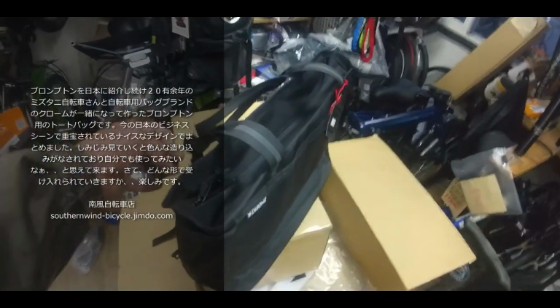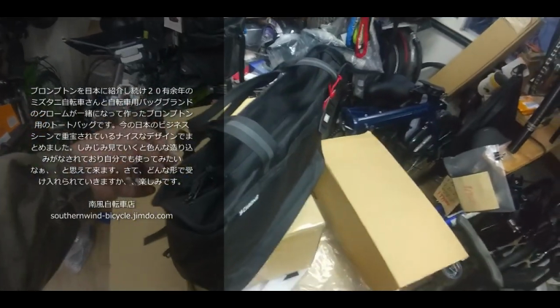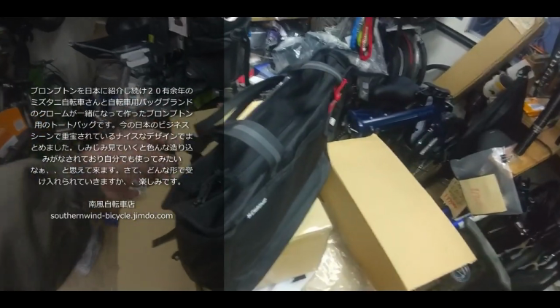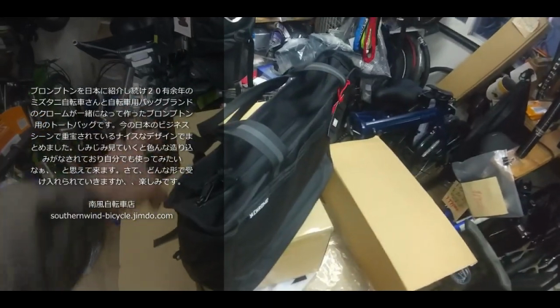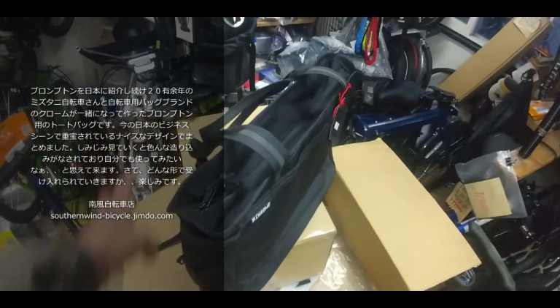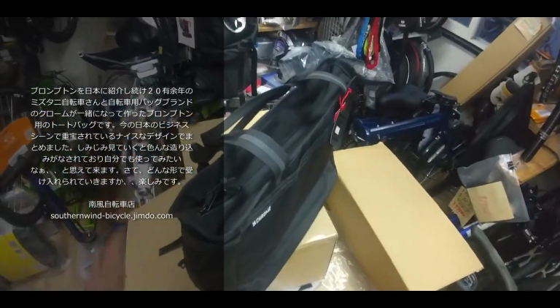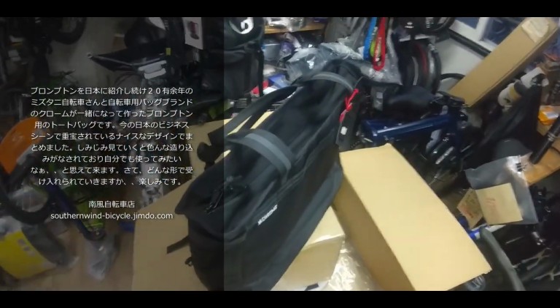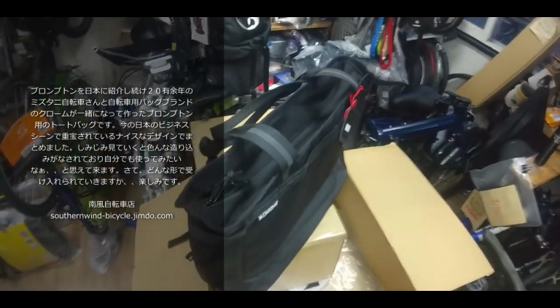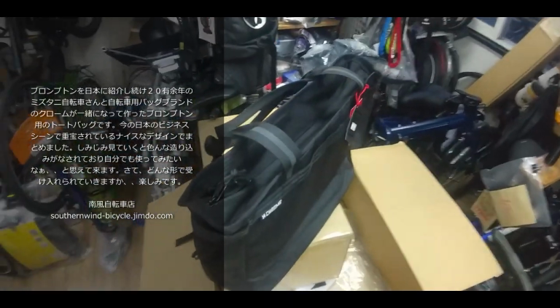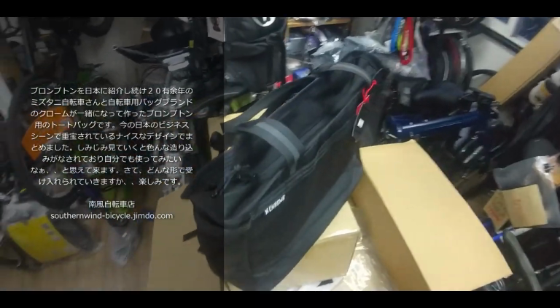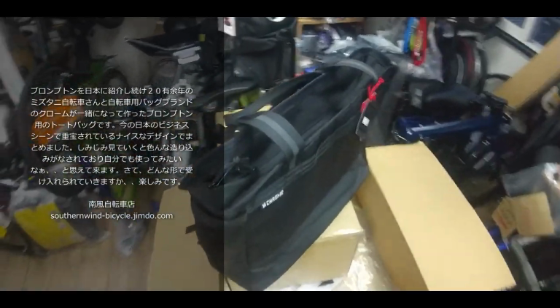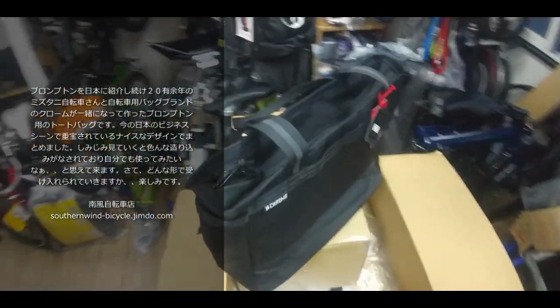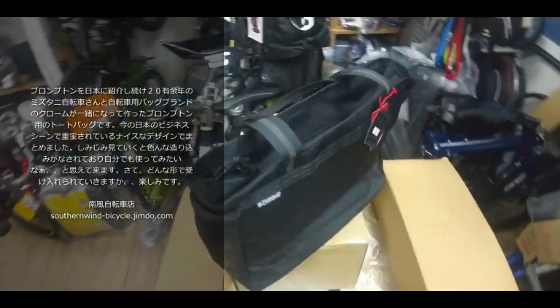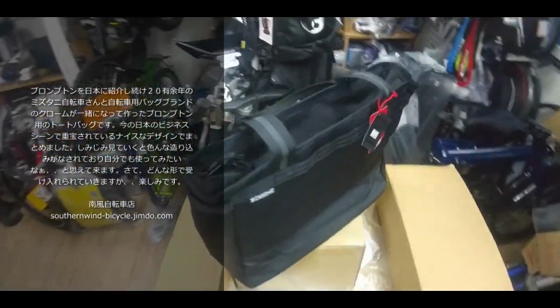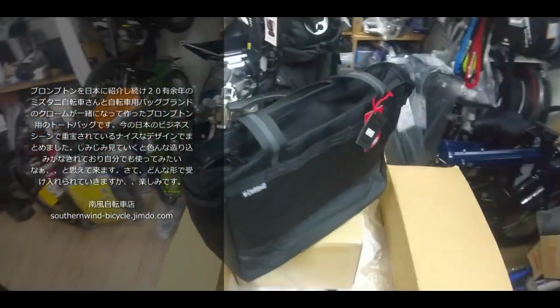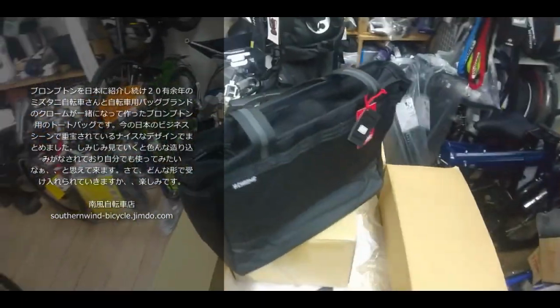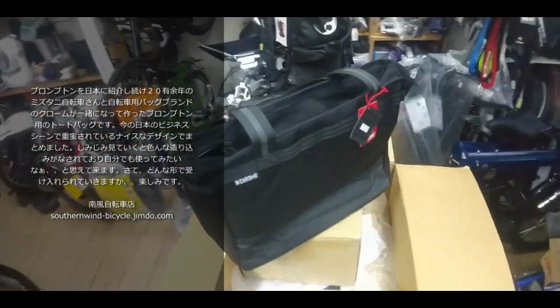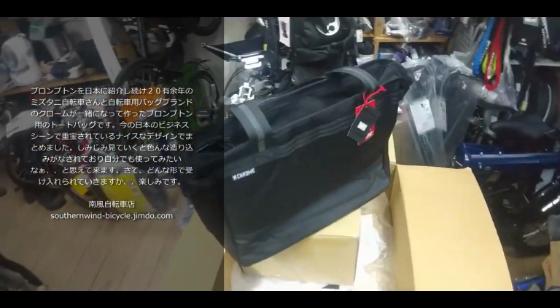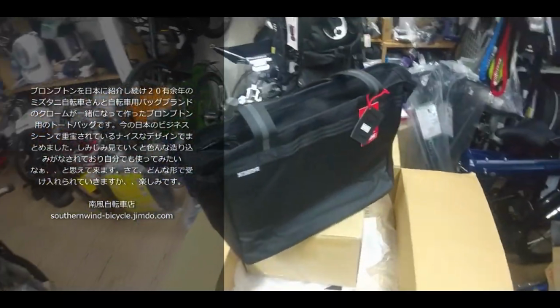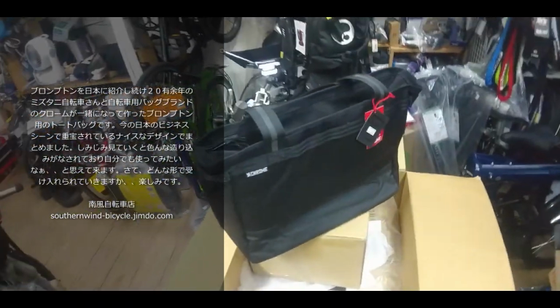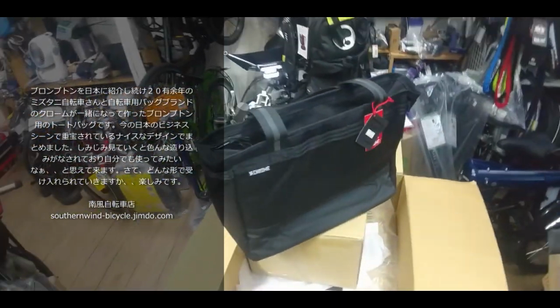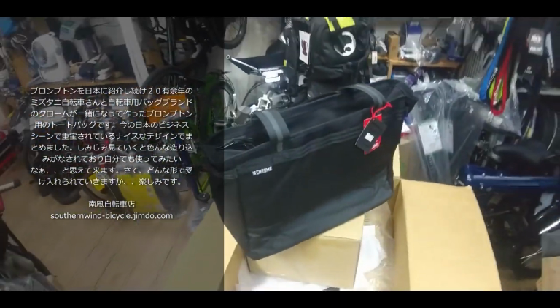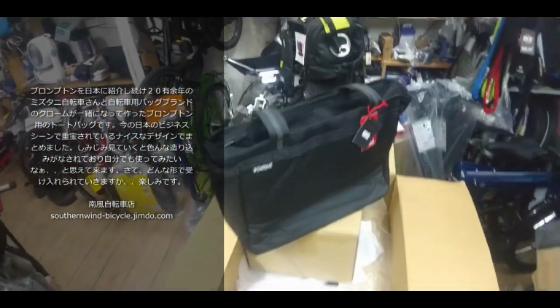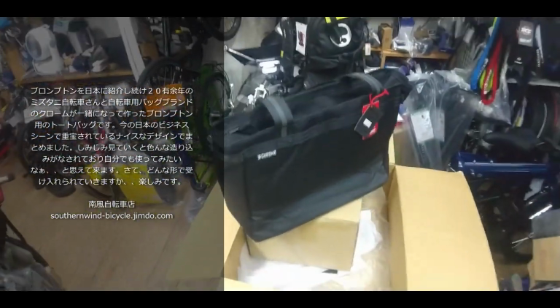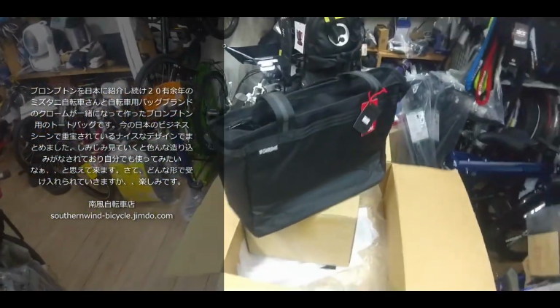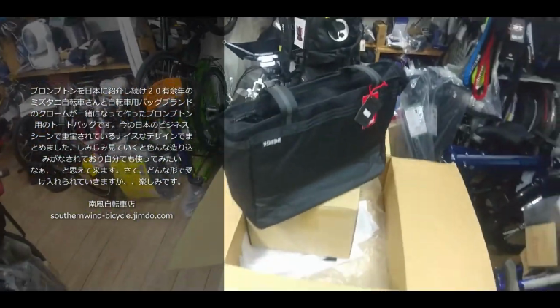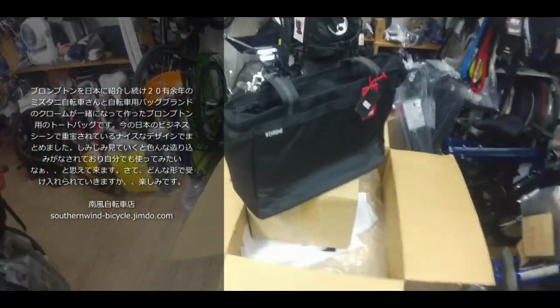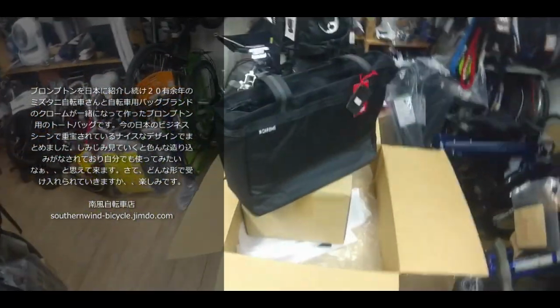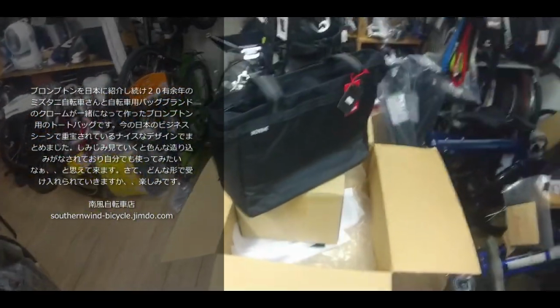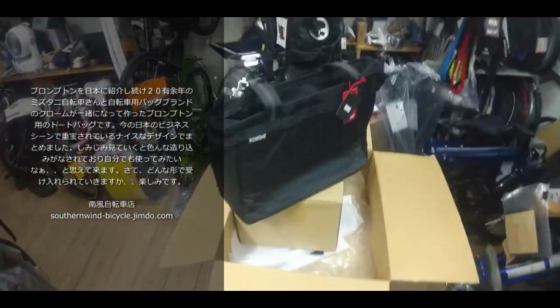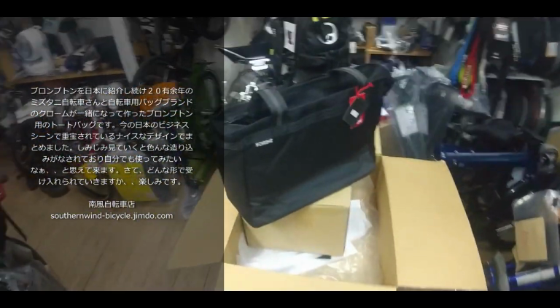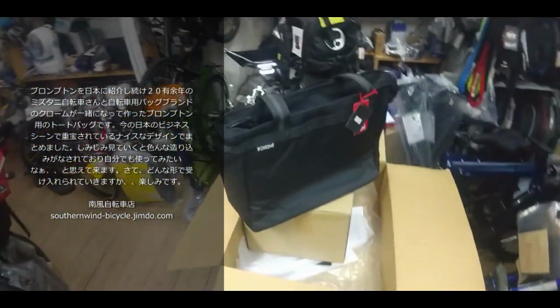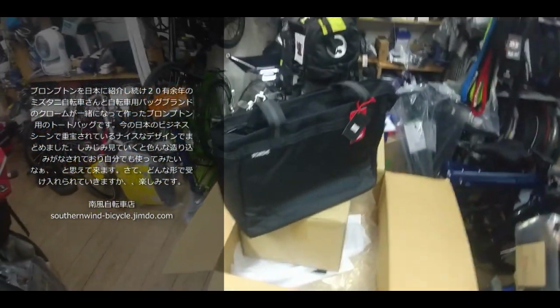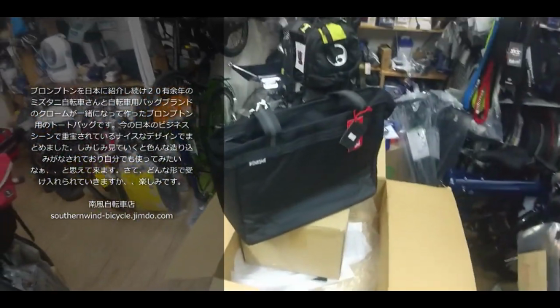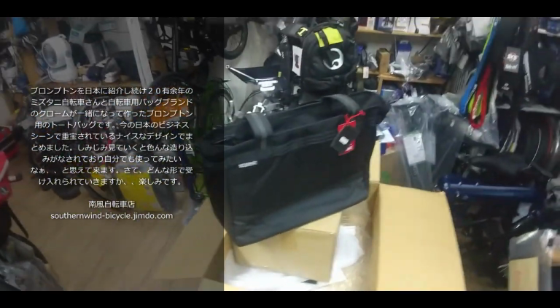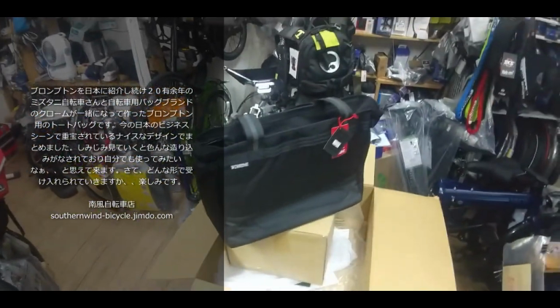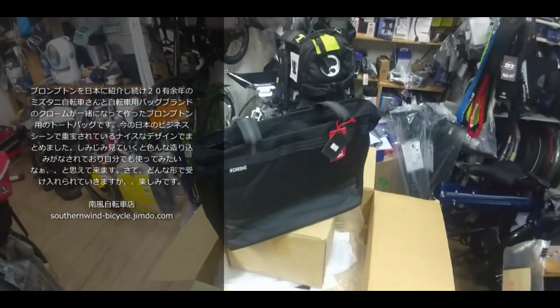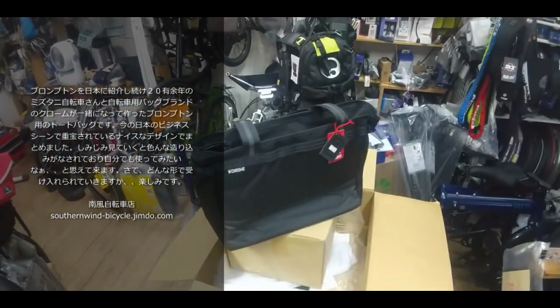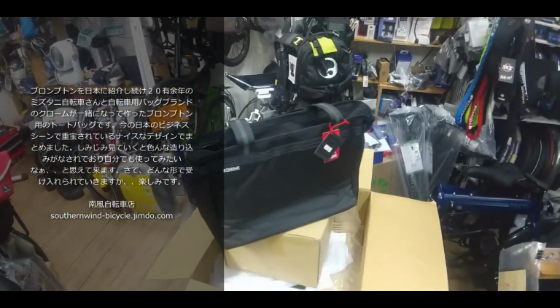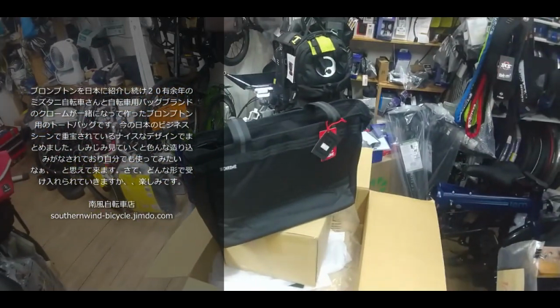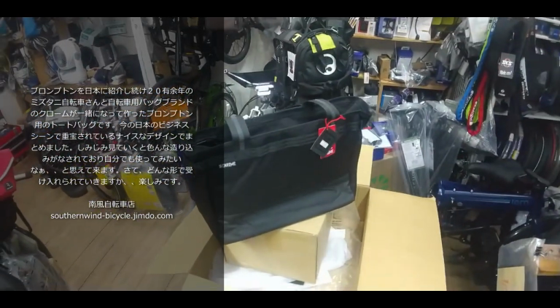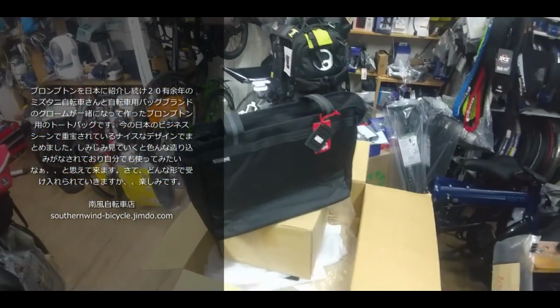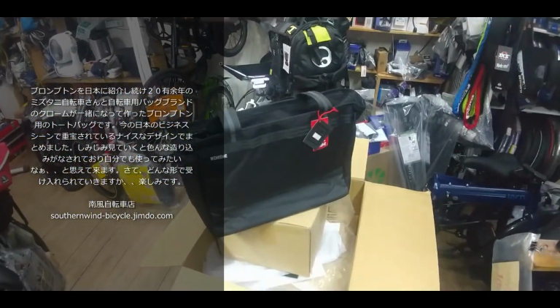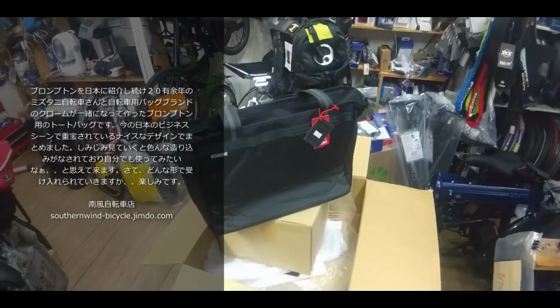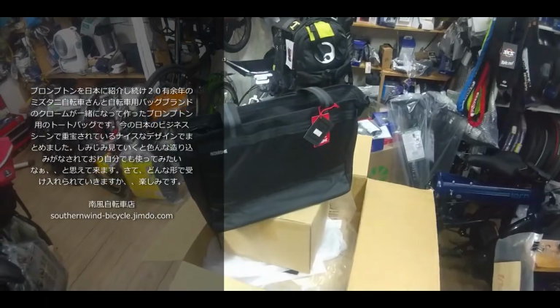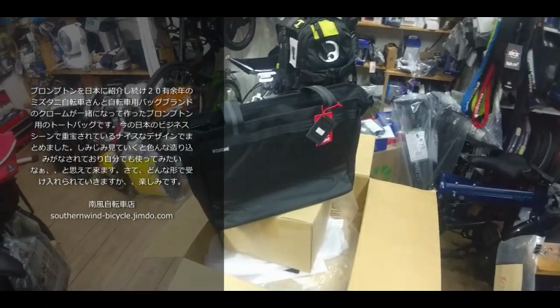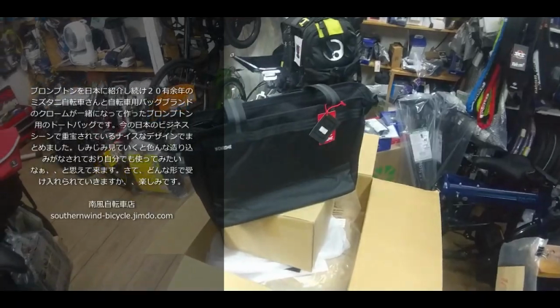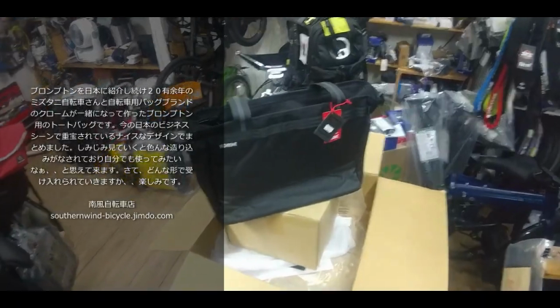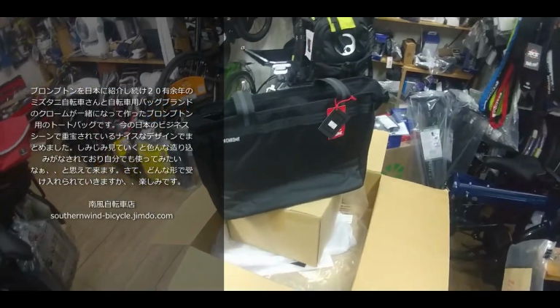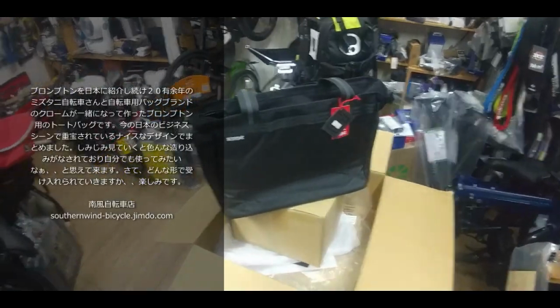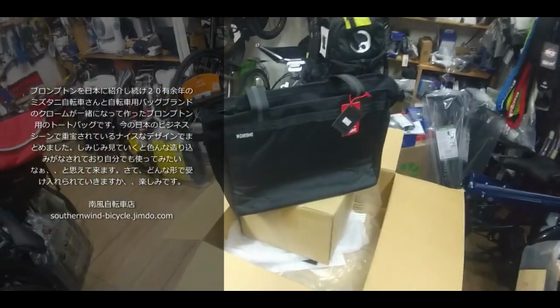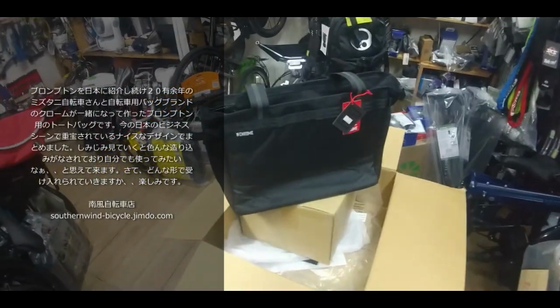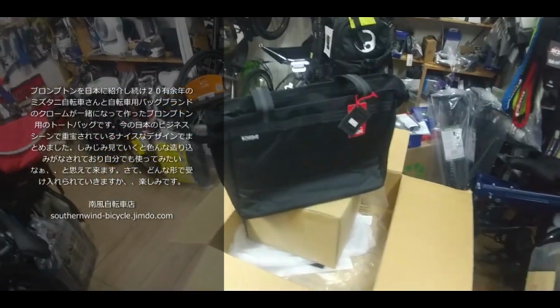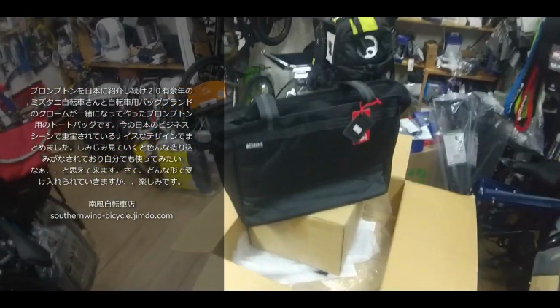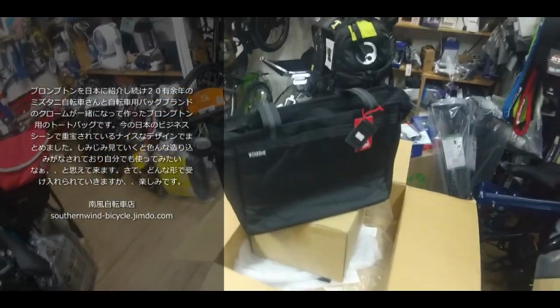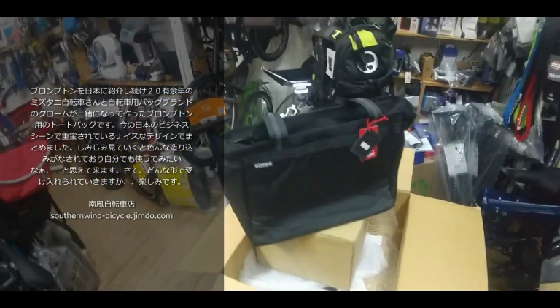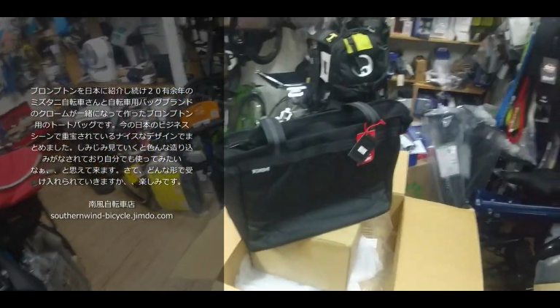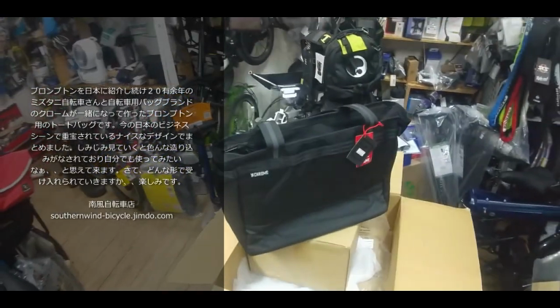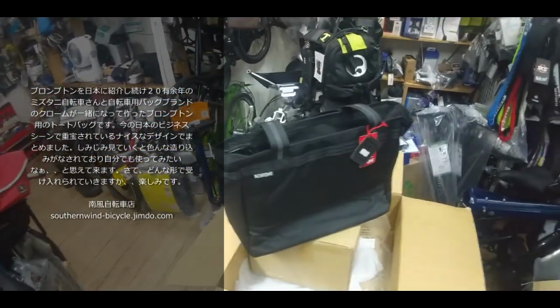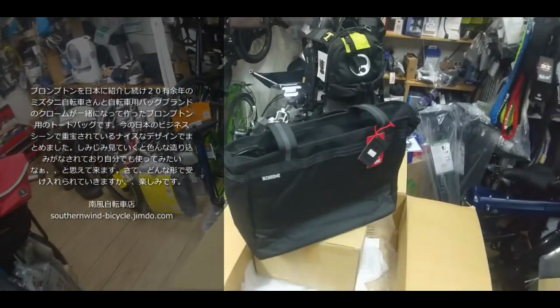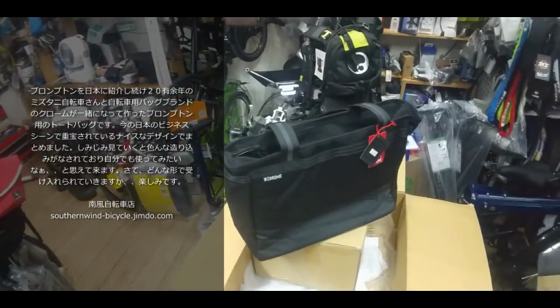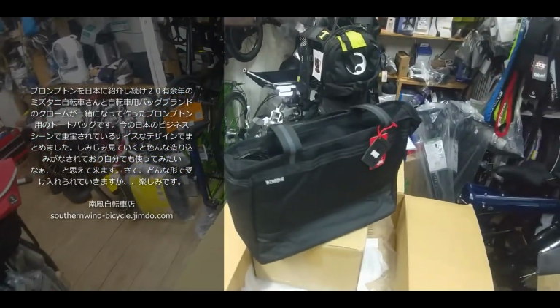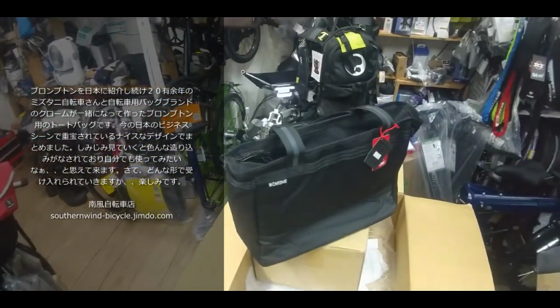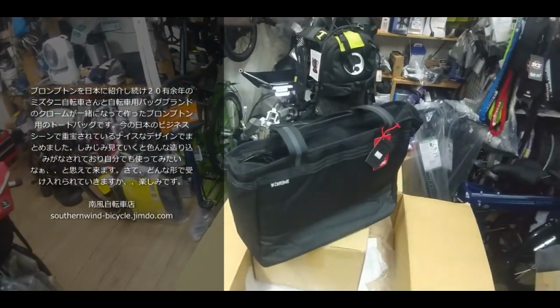あとデイジーチェーンと言われる、いろんなものを引っ掛けられる紐がバッグに回されているんですけど、ここにフィードバッグやチョークバッグ、水筒などいろんなものをぶら下げてあげると使い勝手の幅も広がるということですね。